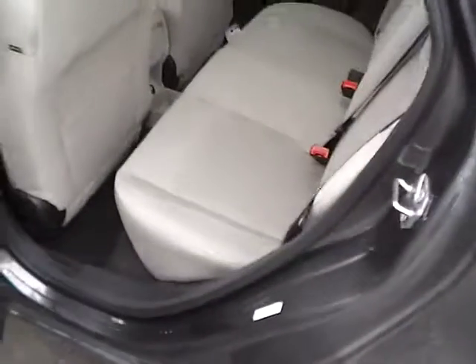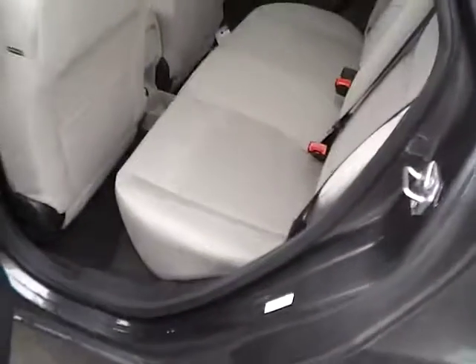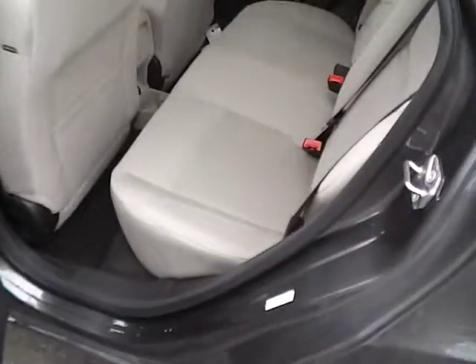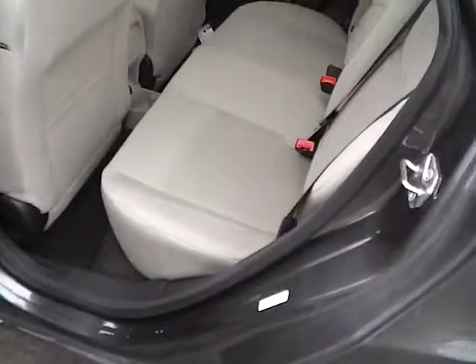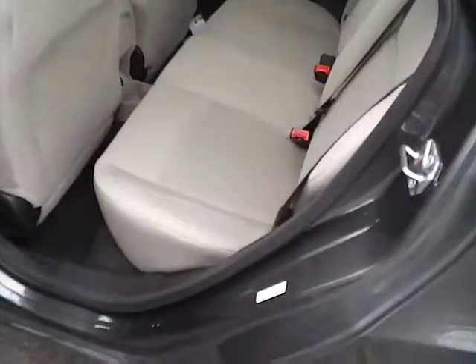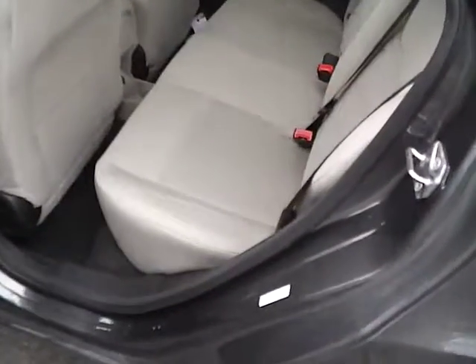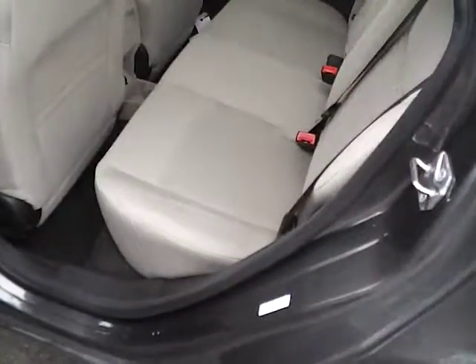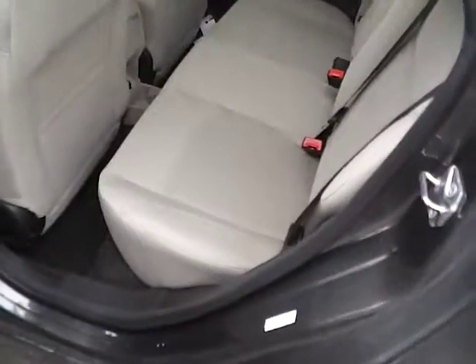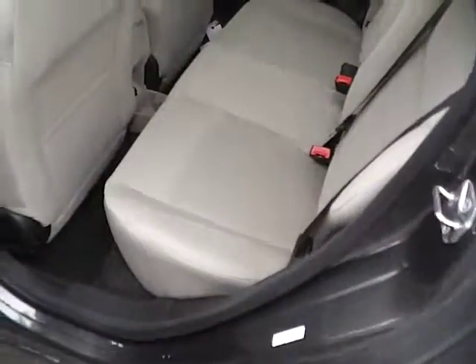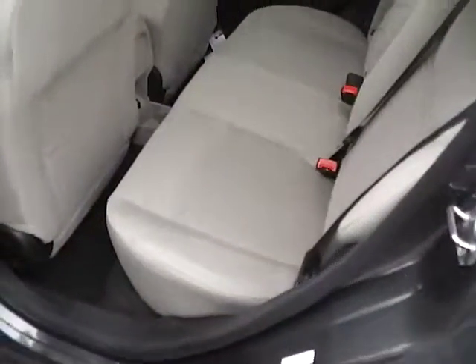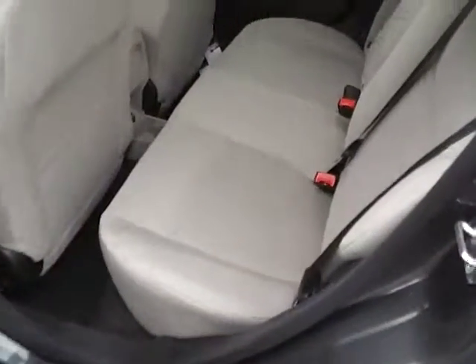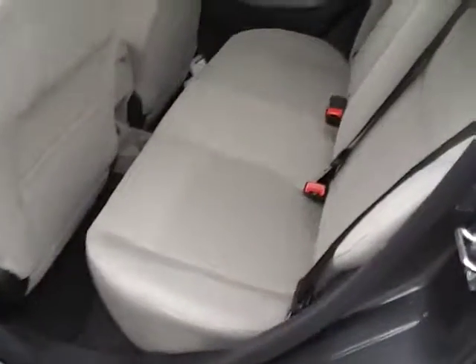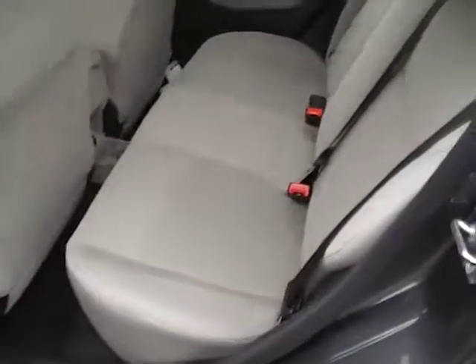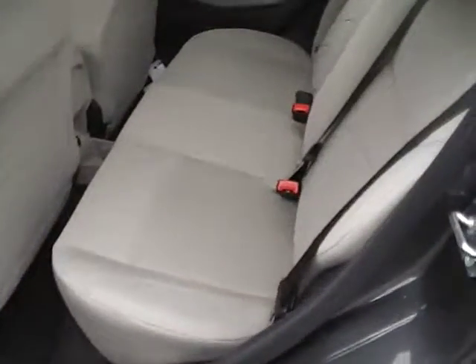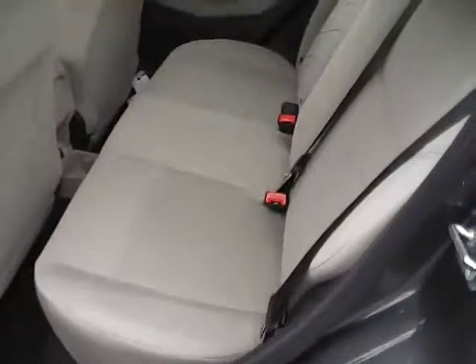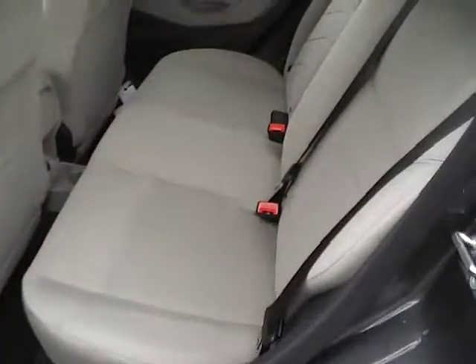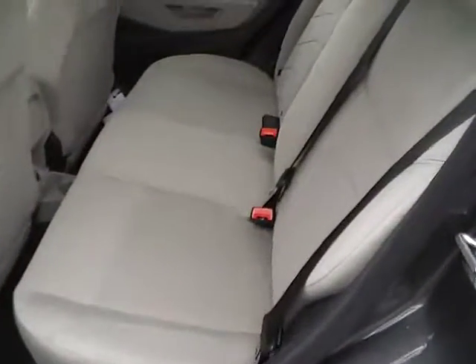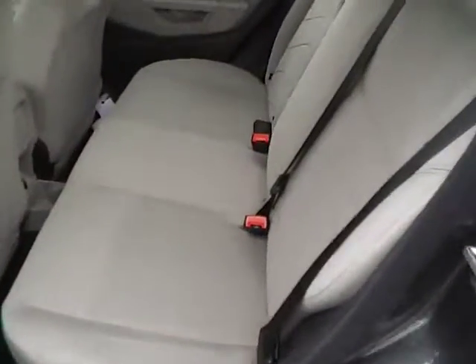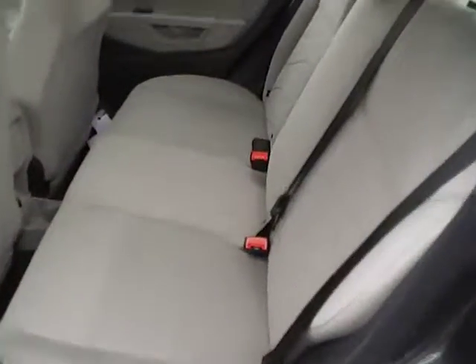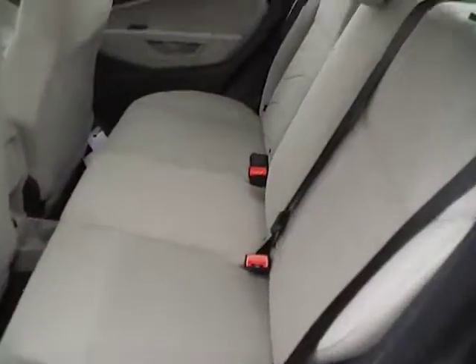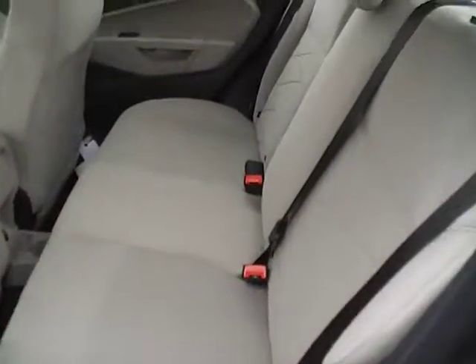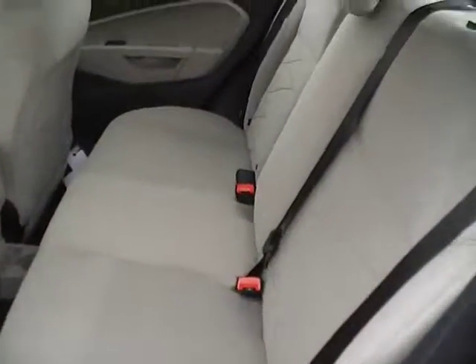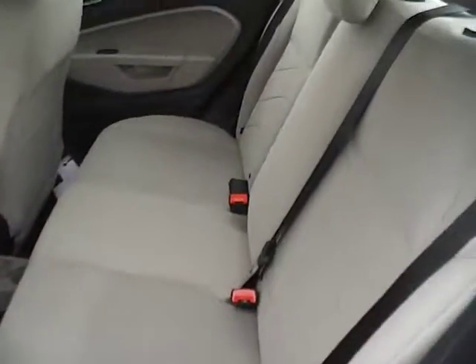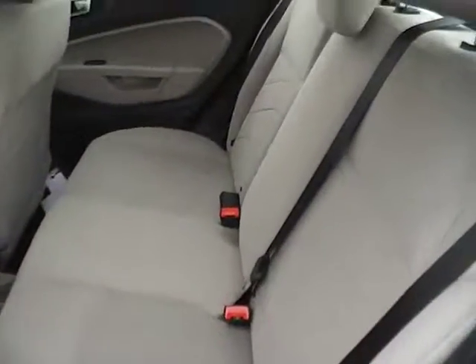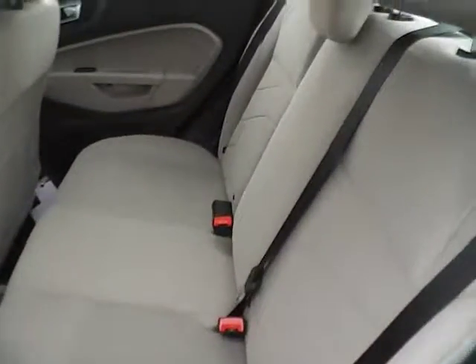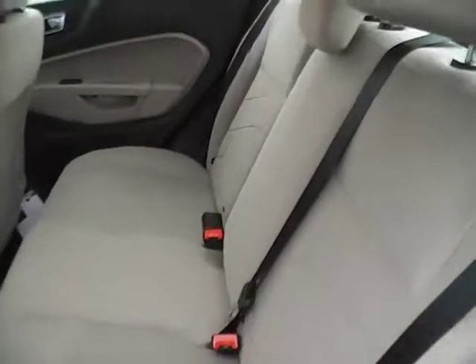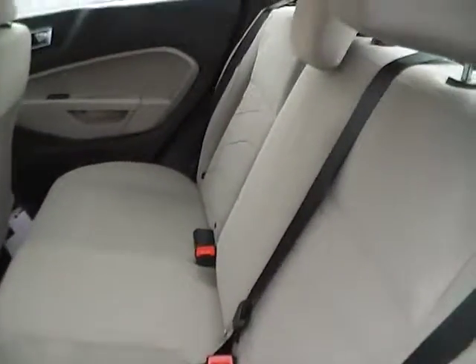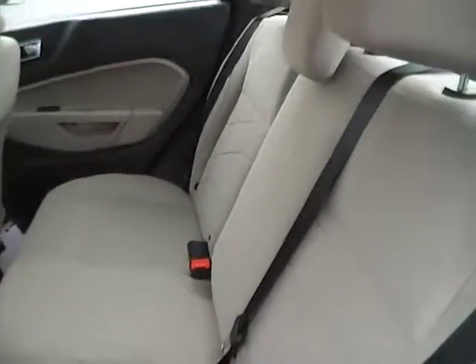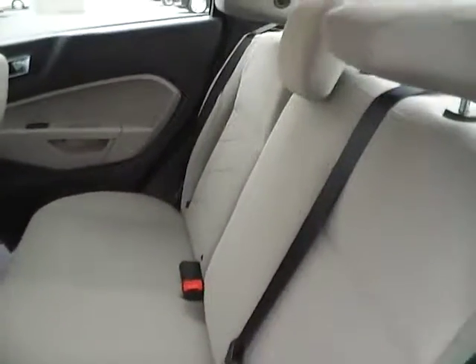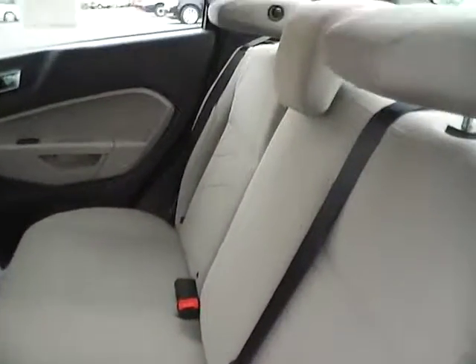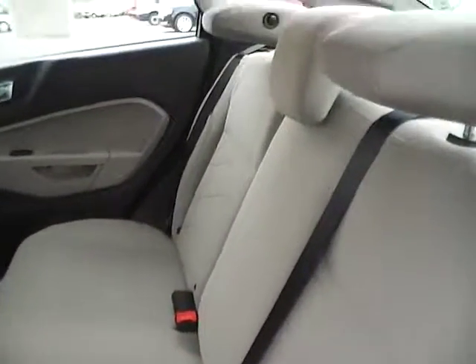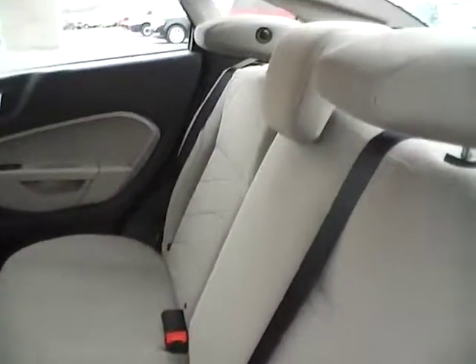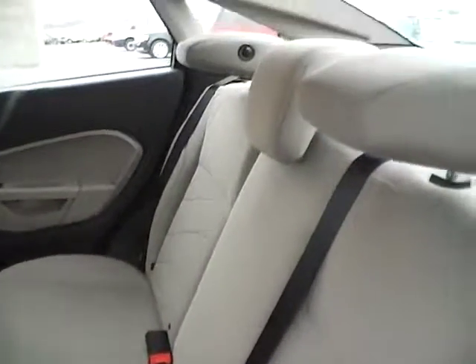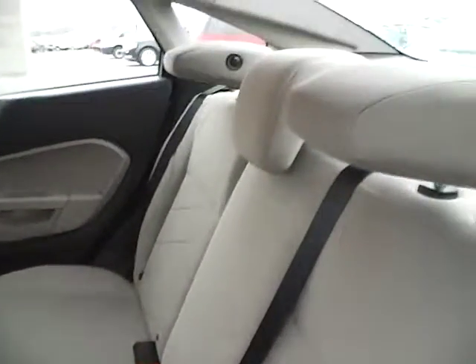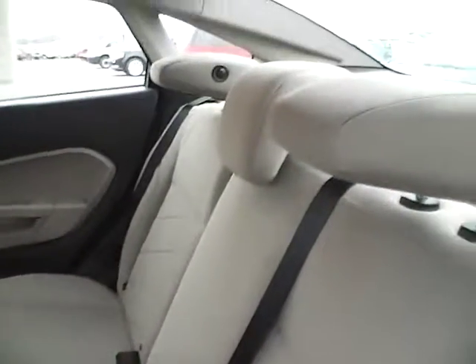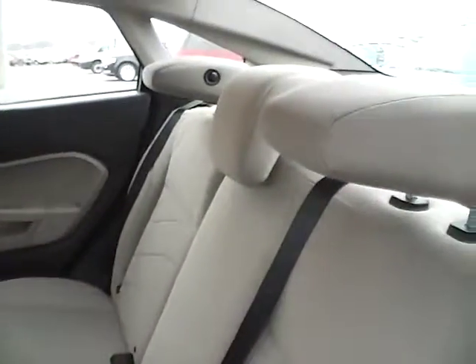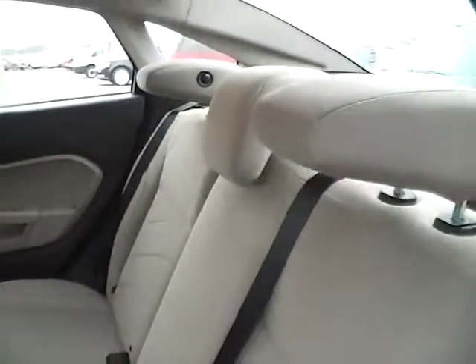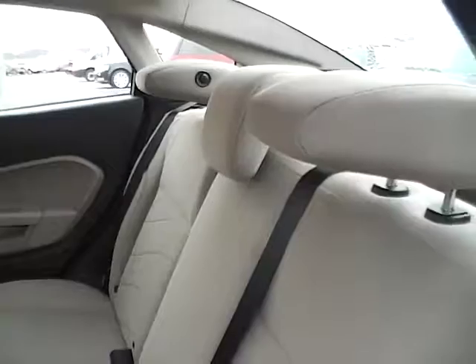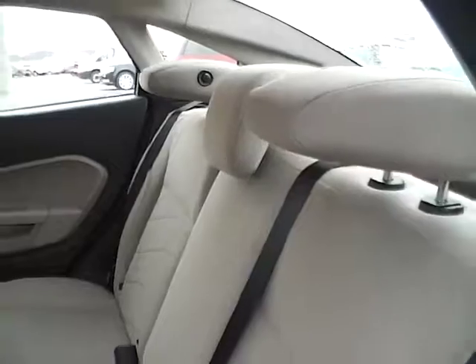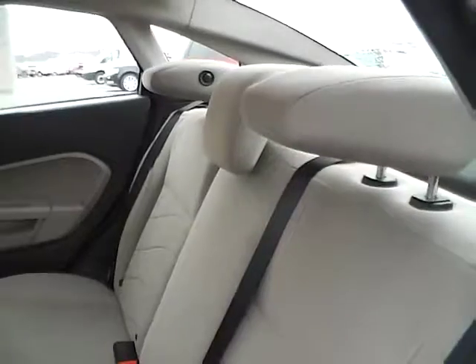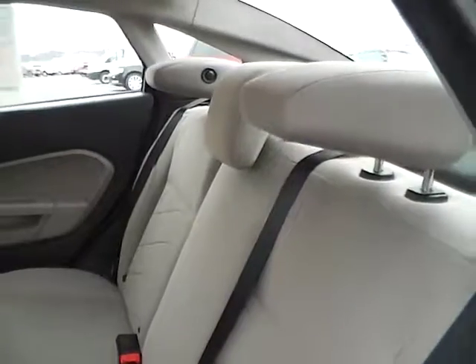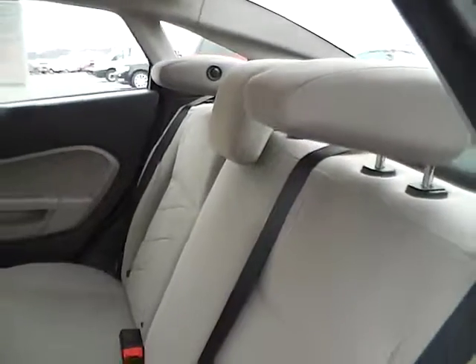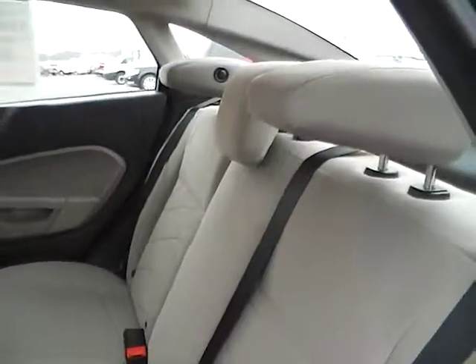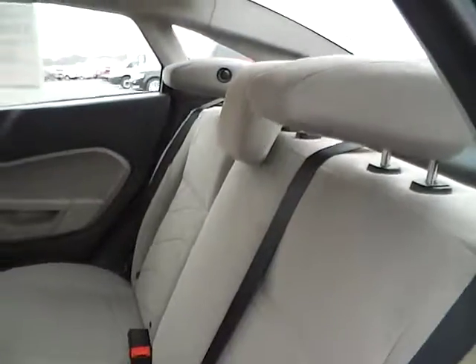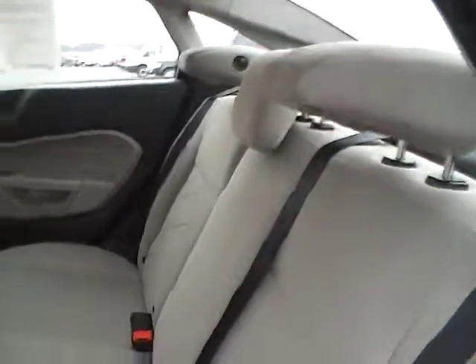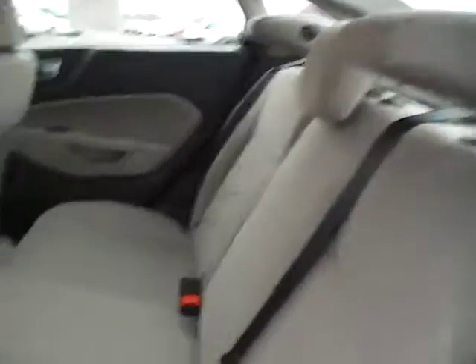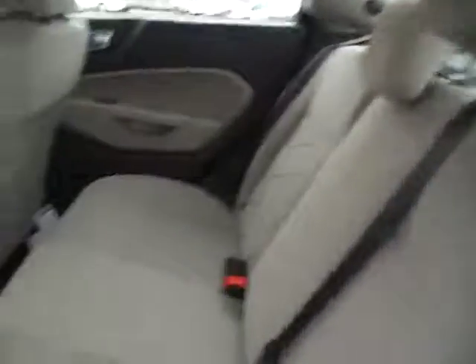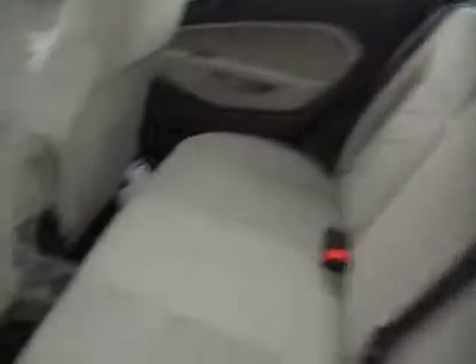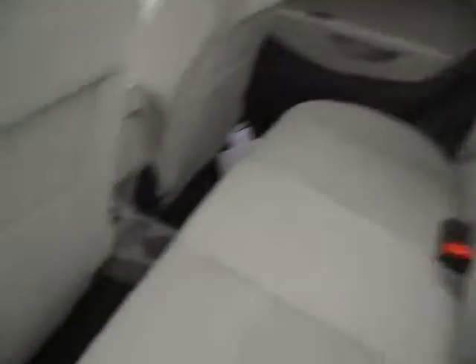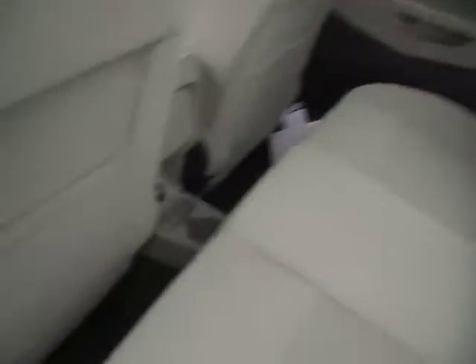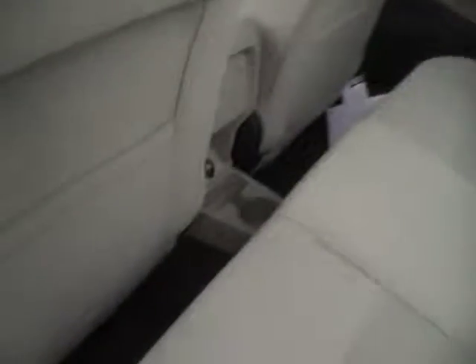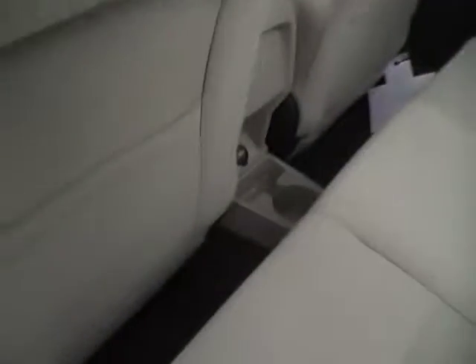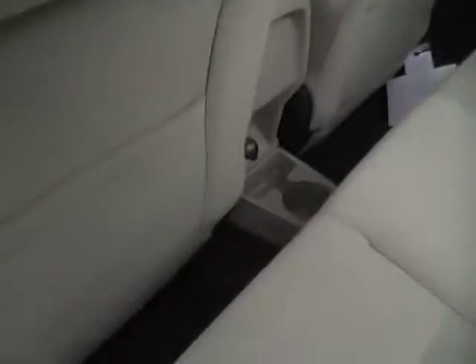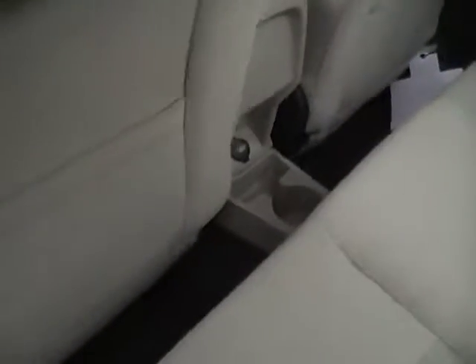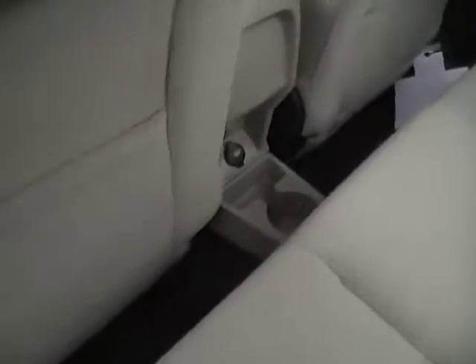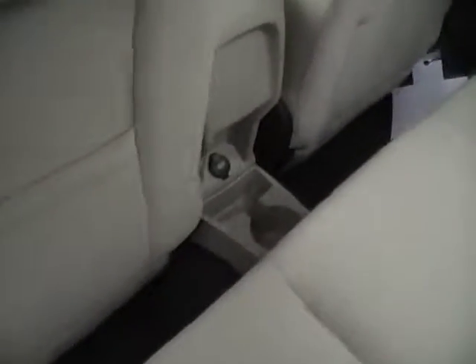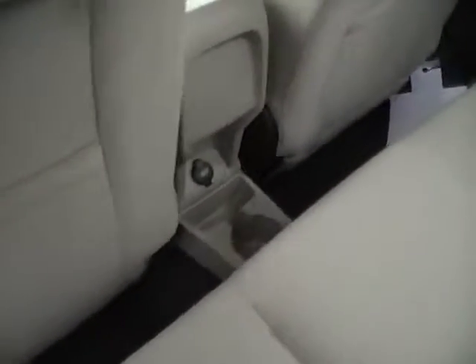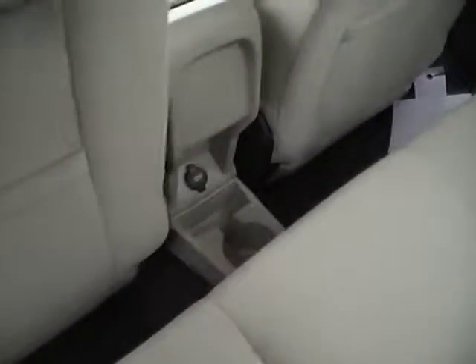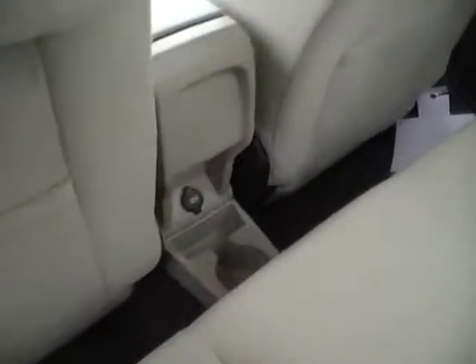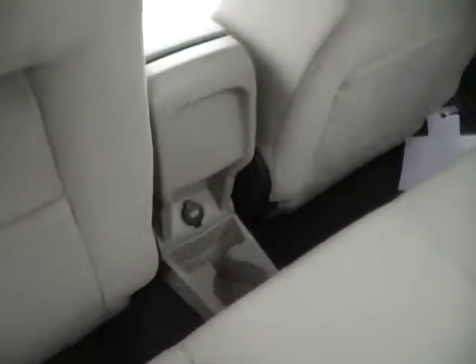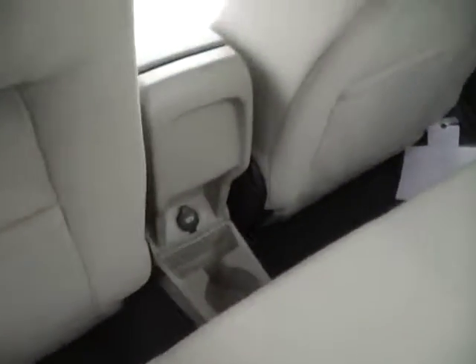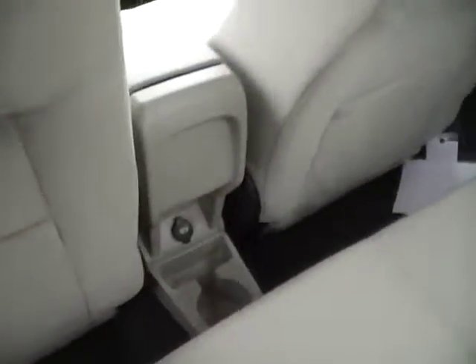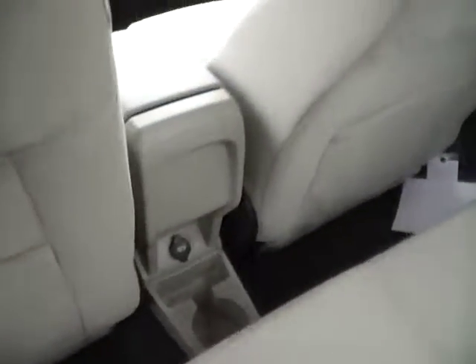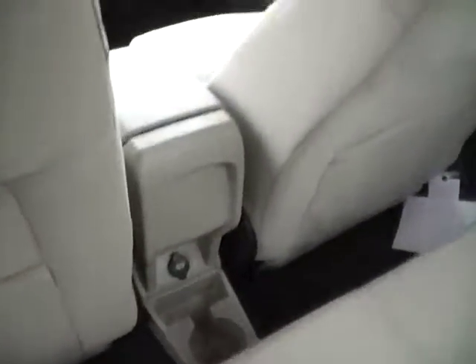Keyless entry and trunk release, rear bench seating folding for additional trunk space, folding headrests for better visibility, and a rear power outlet as well.